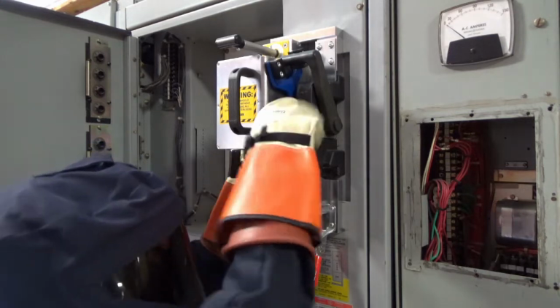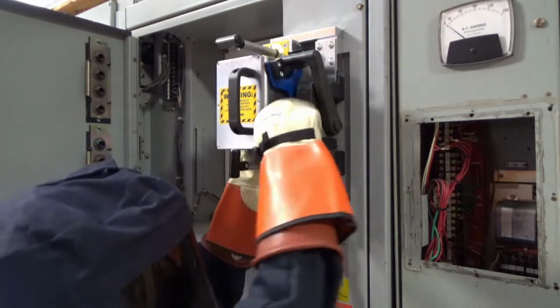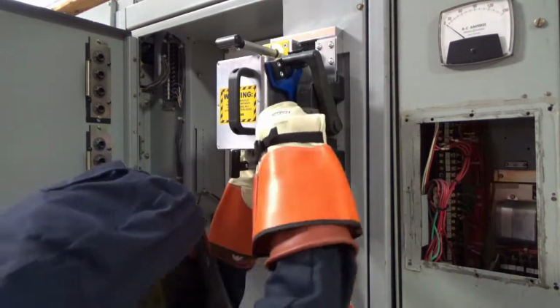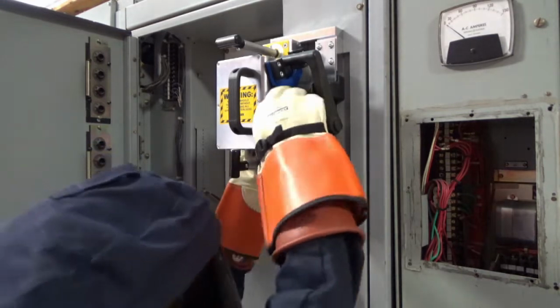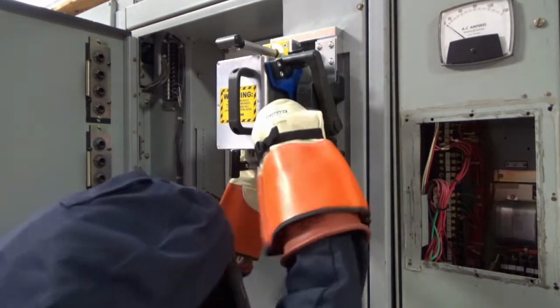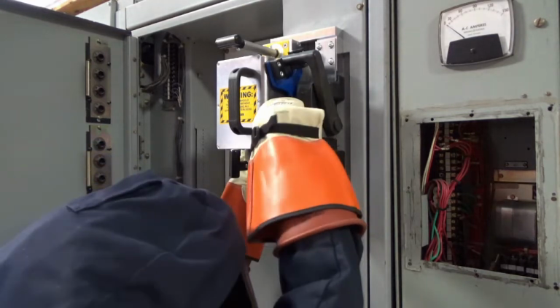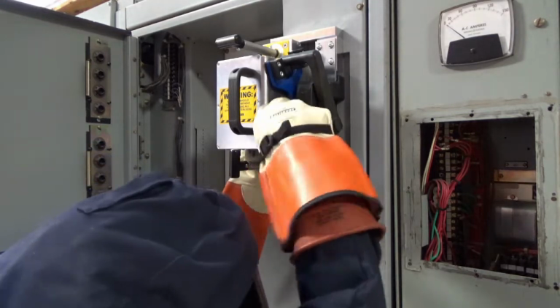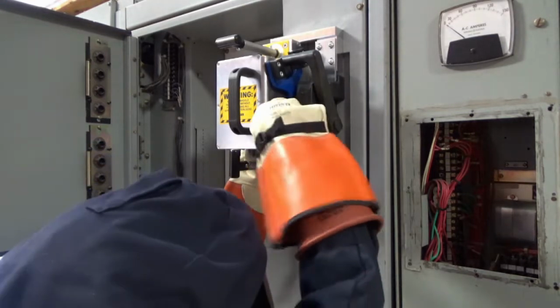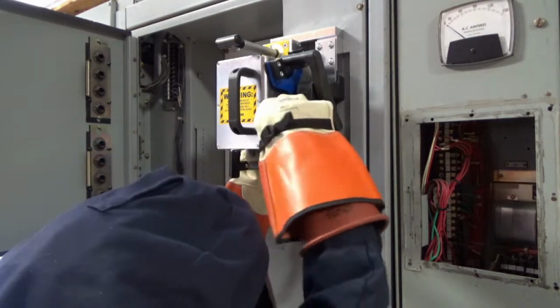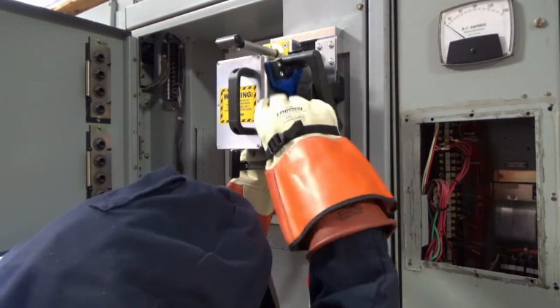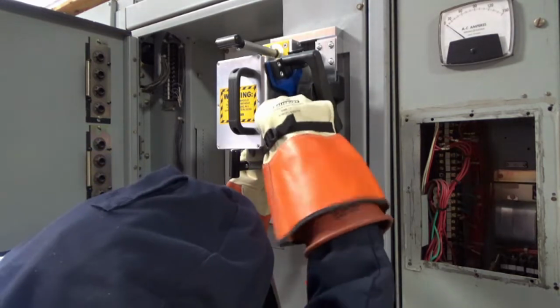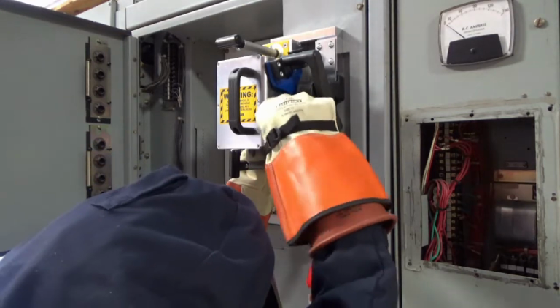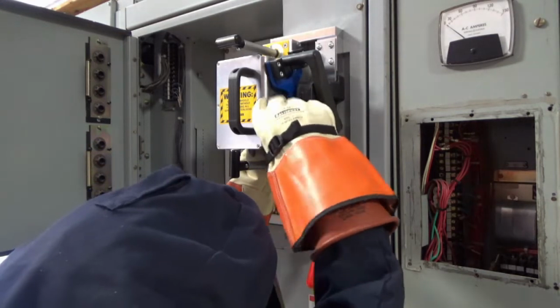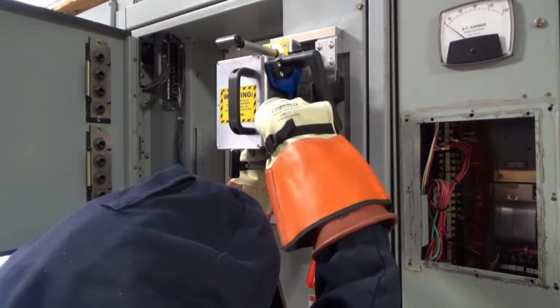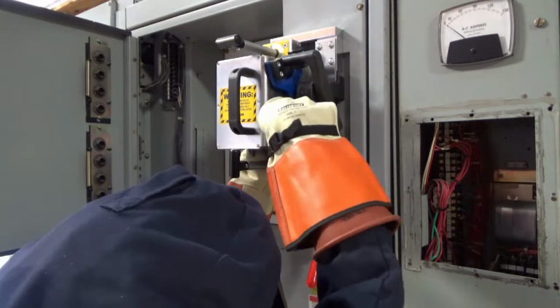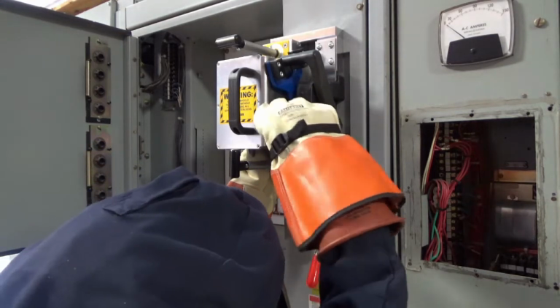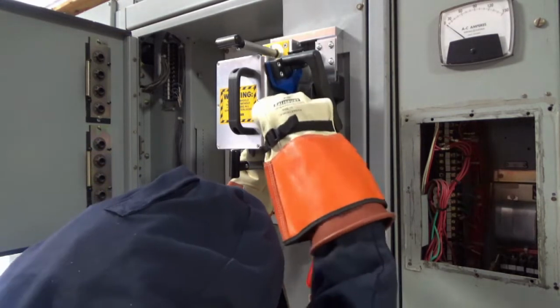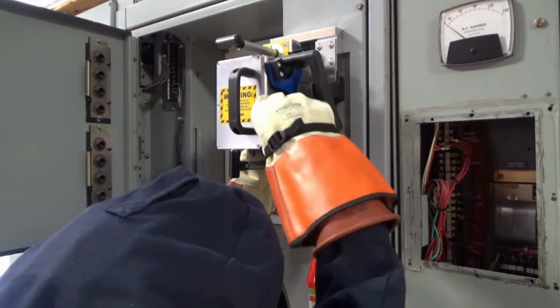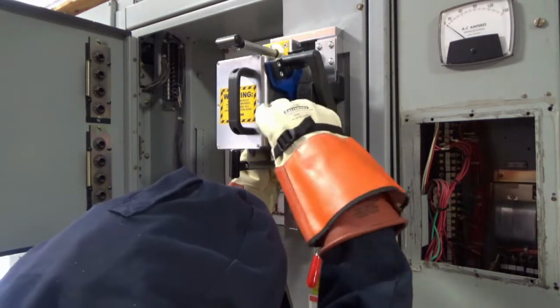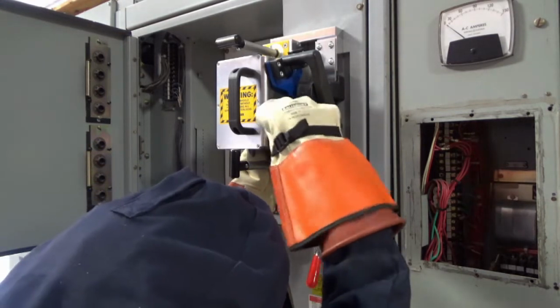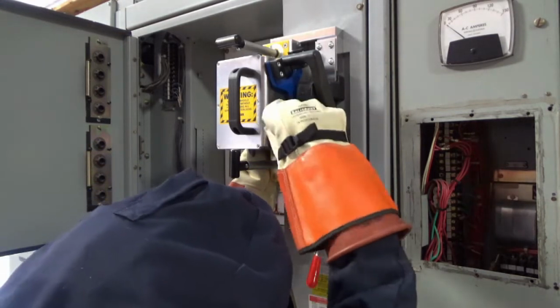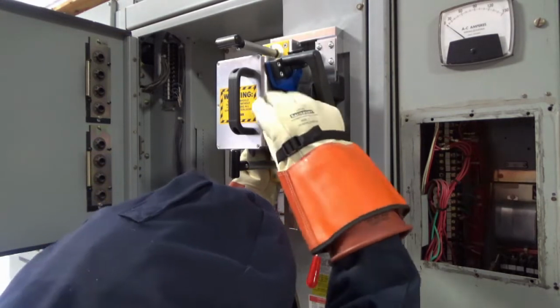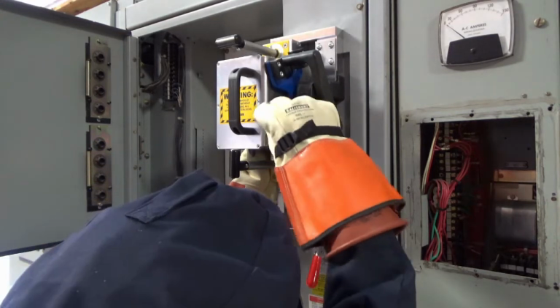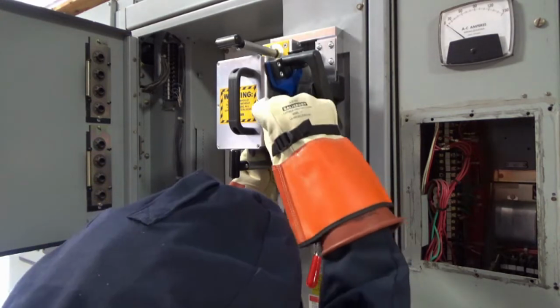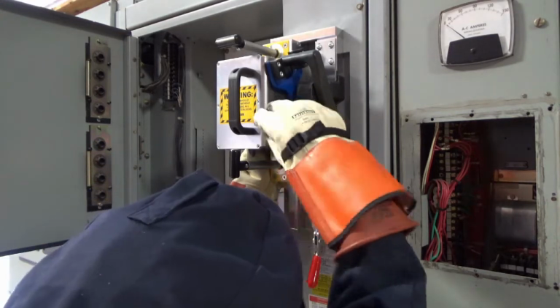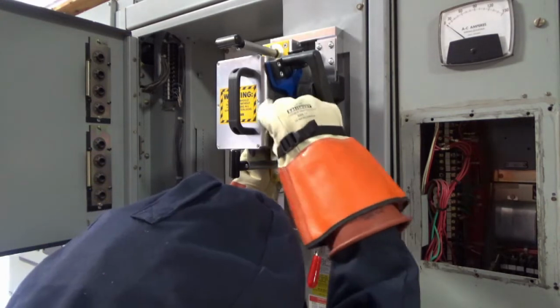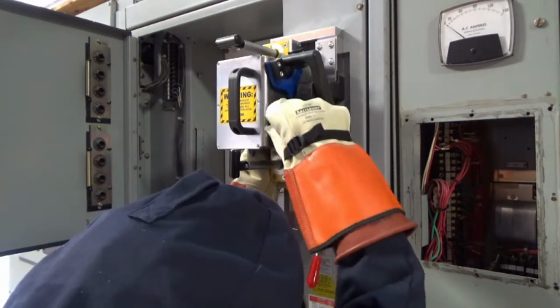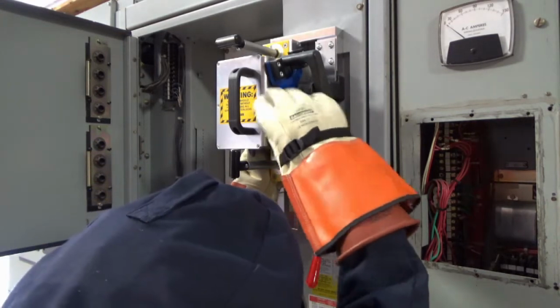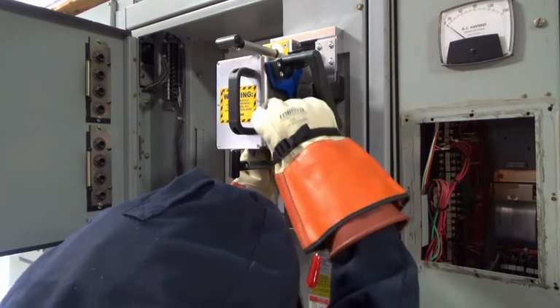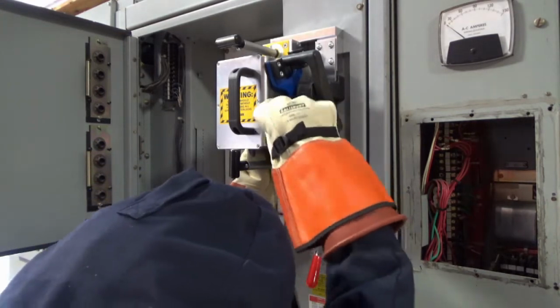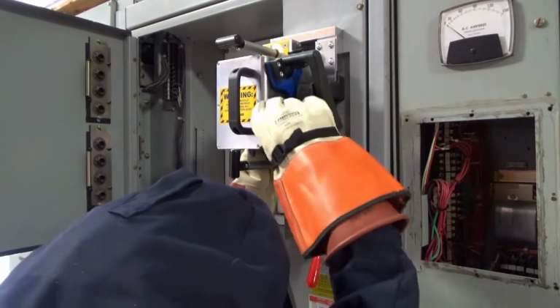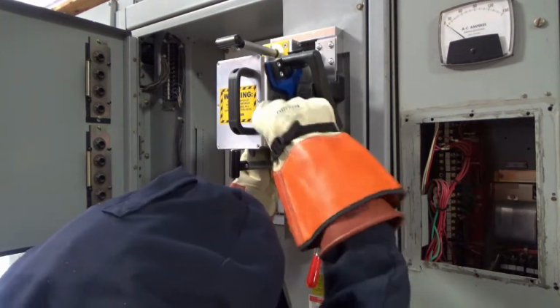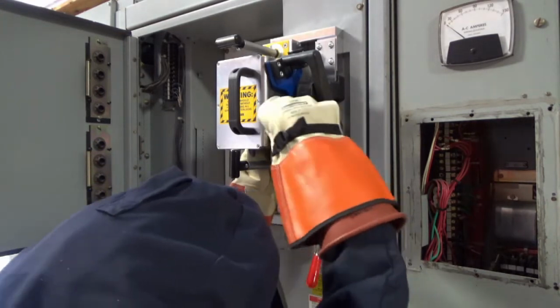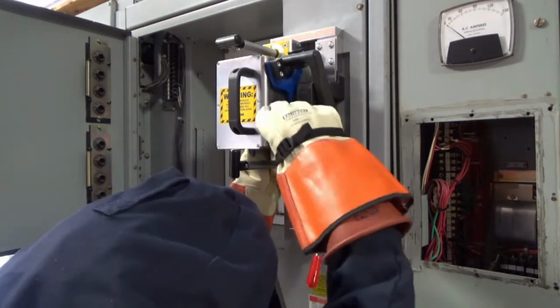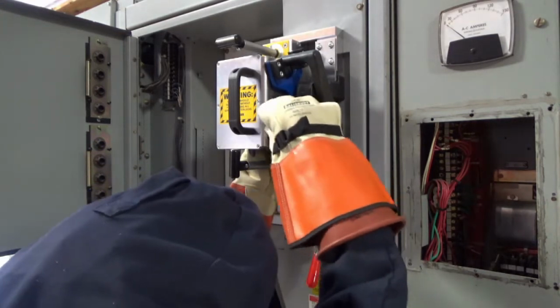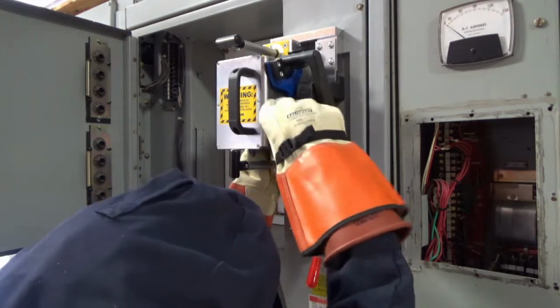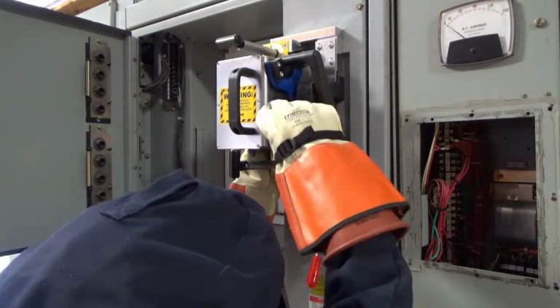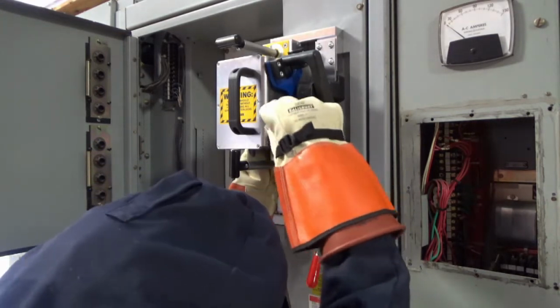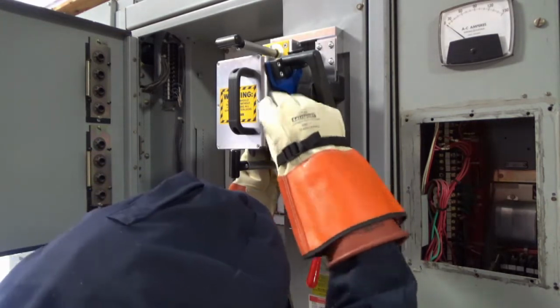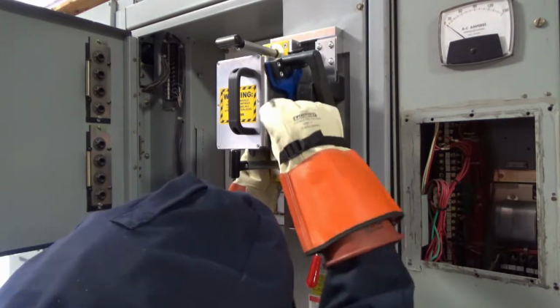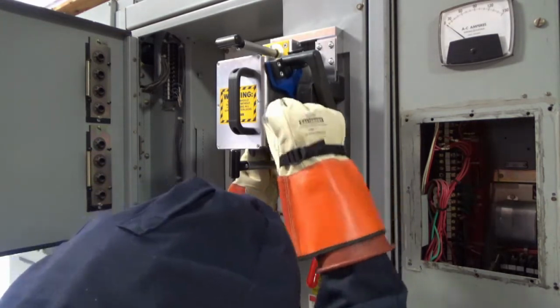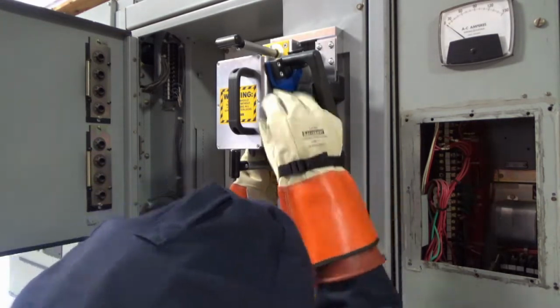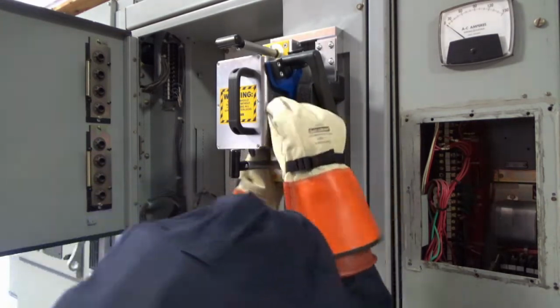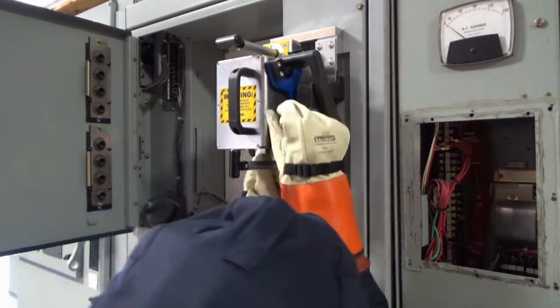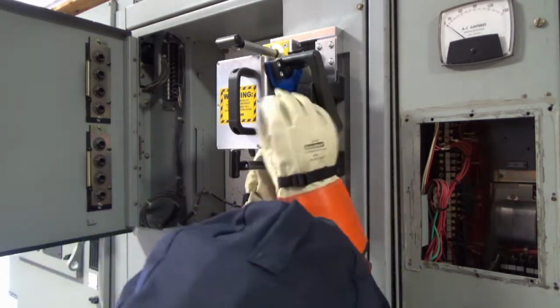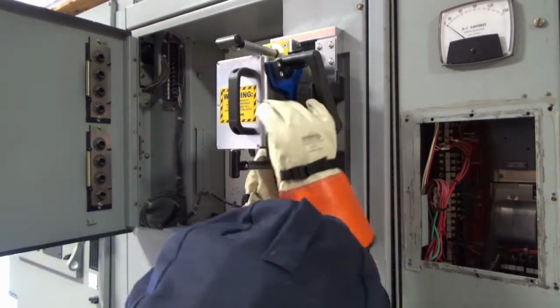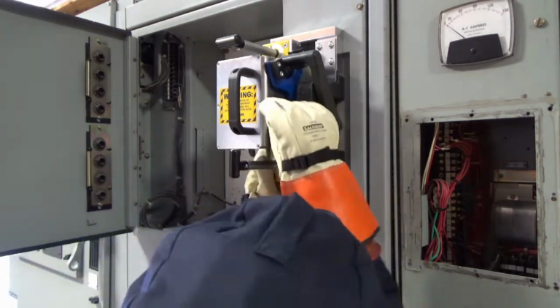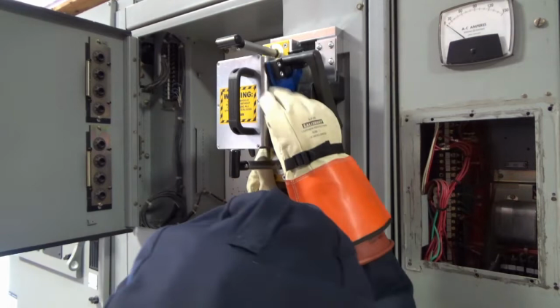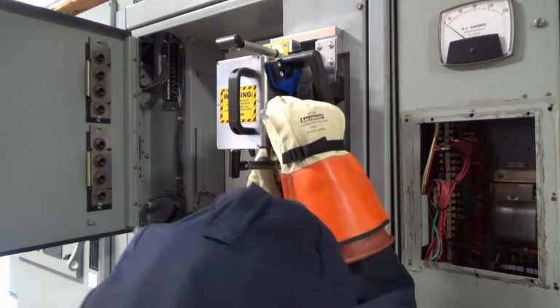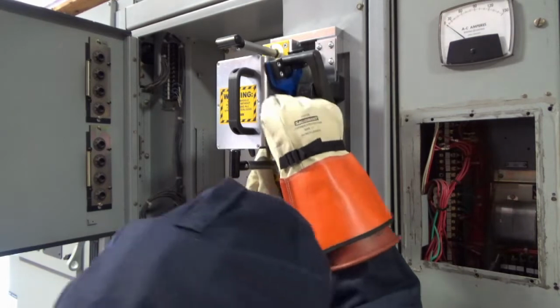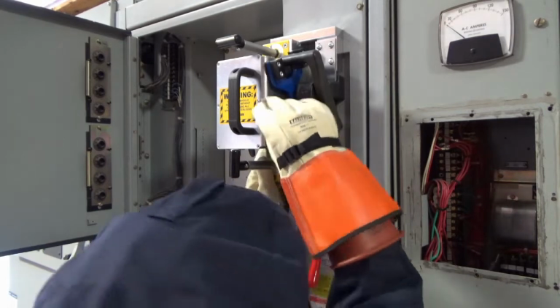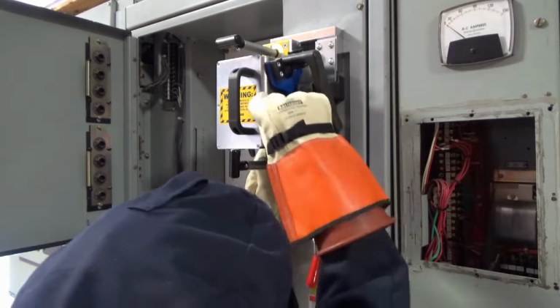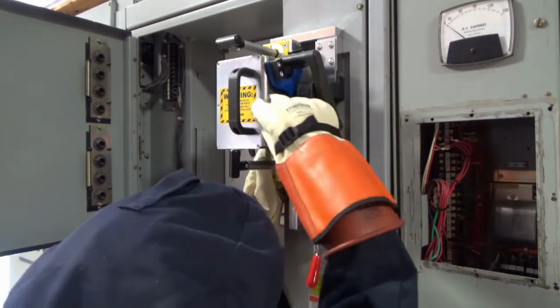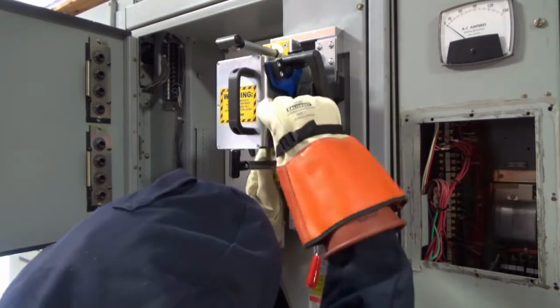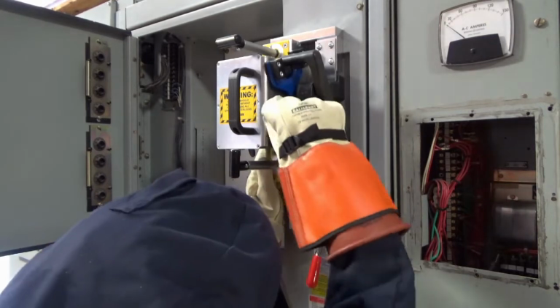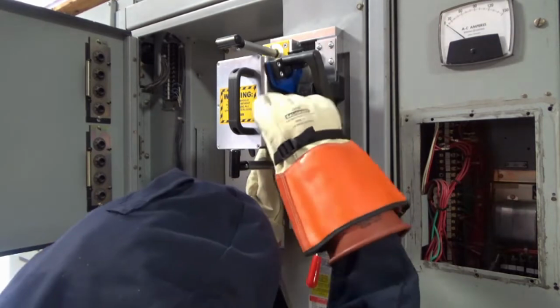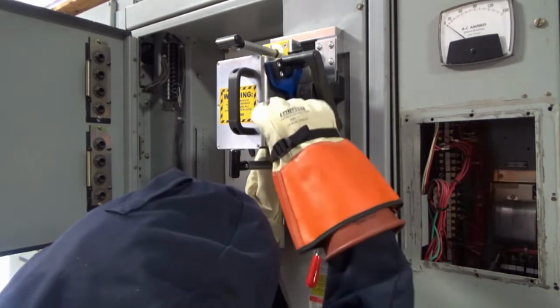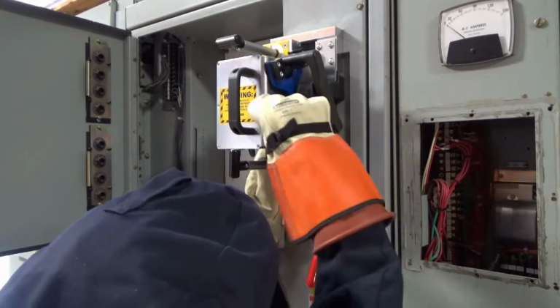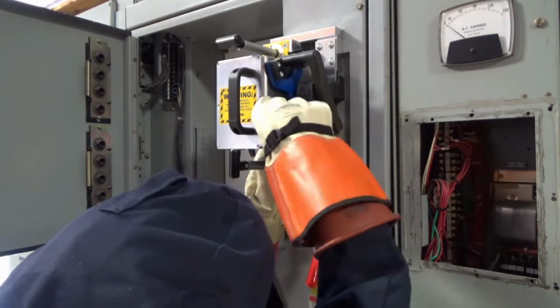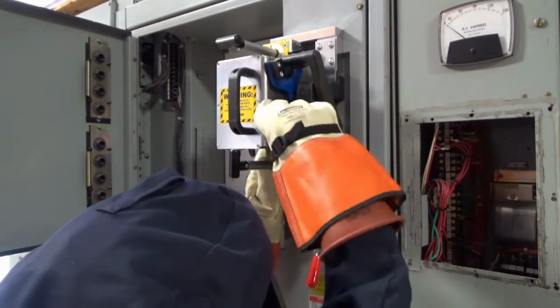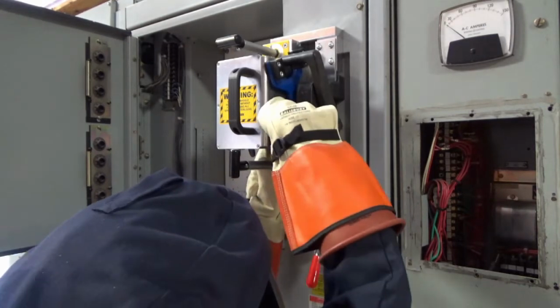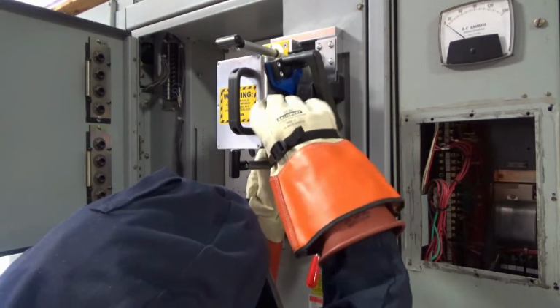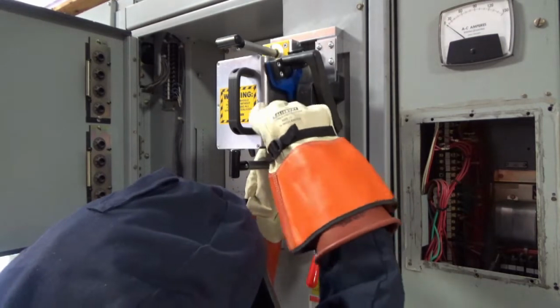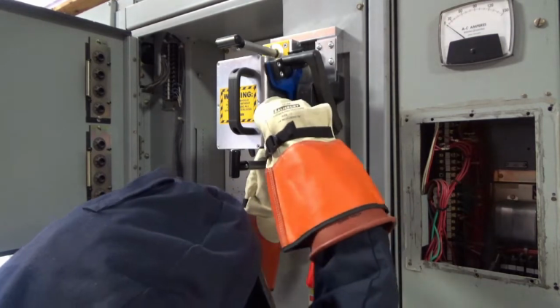Finally, with the interlock defeat arm over the latch release, rotate the thumbscrew until it depresses the interlock completely.